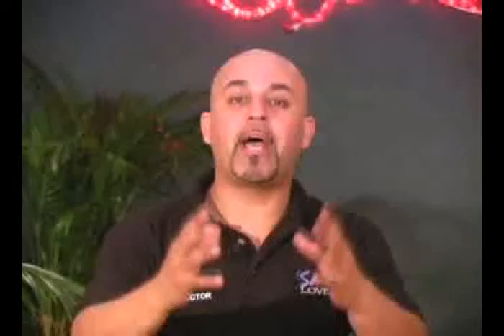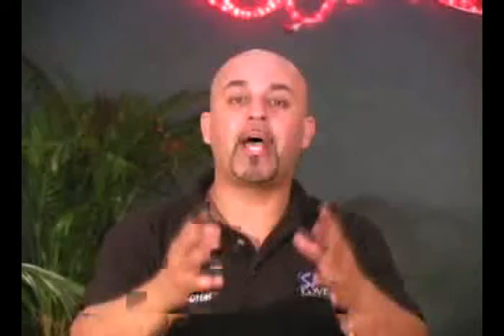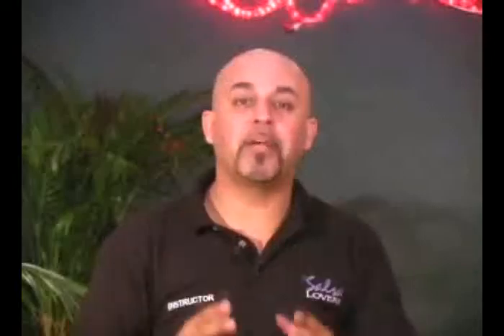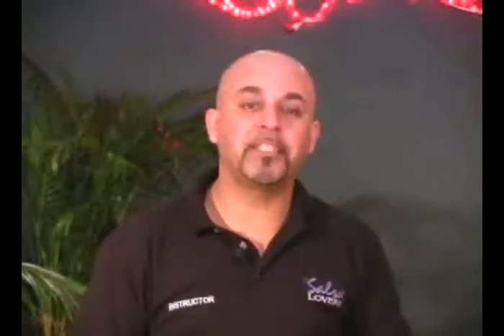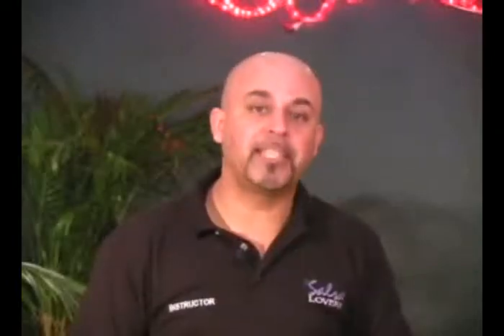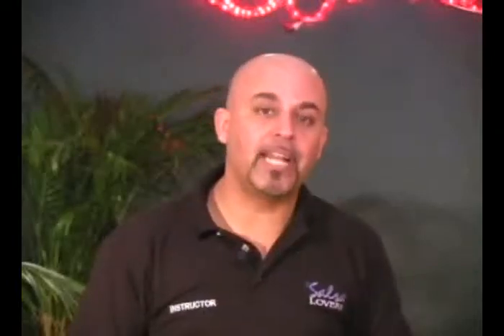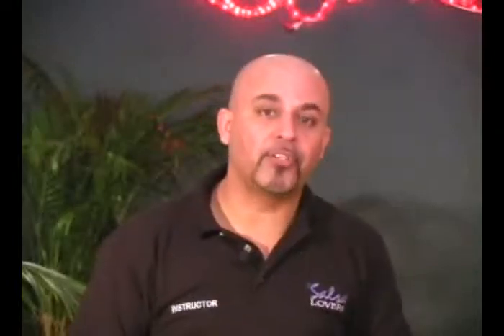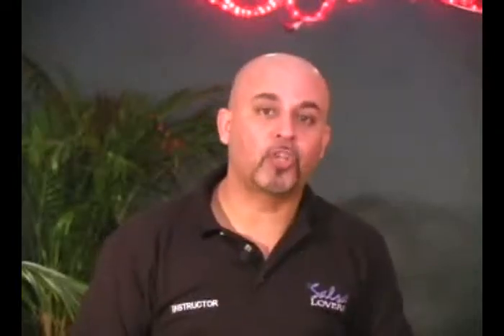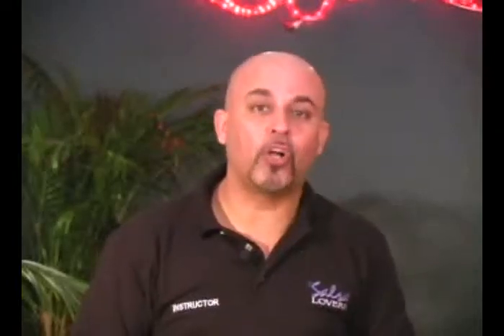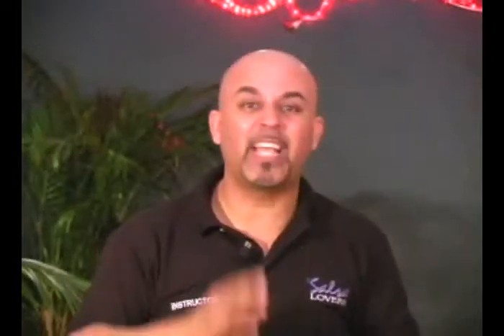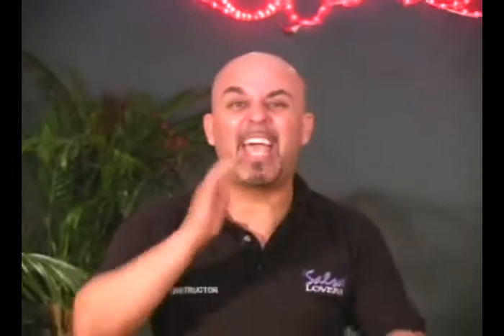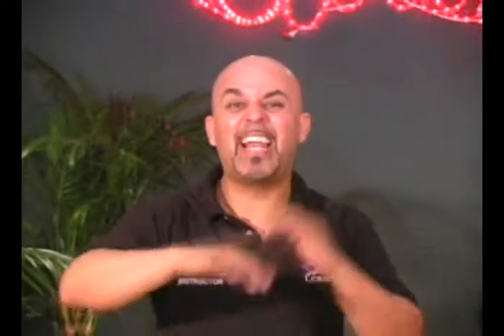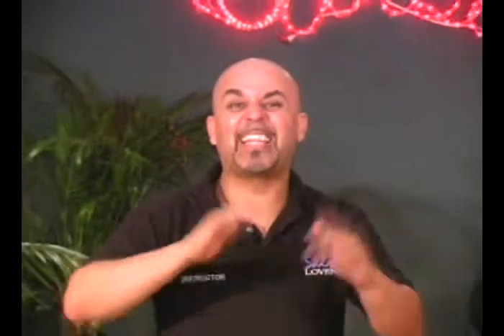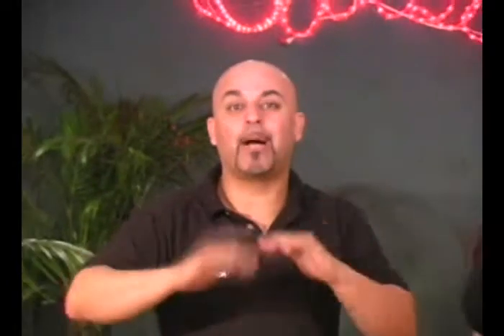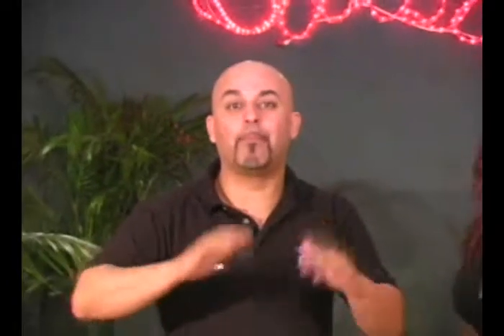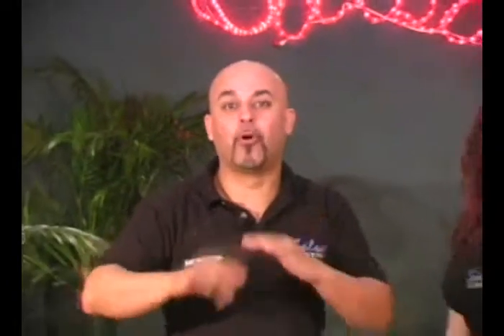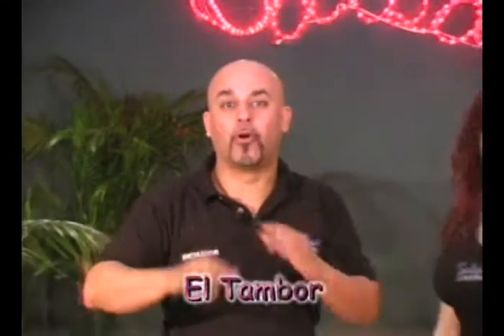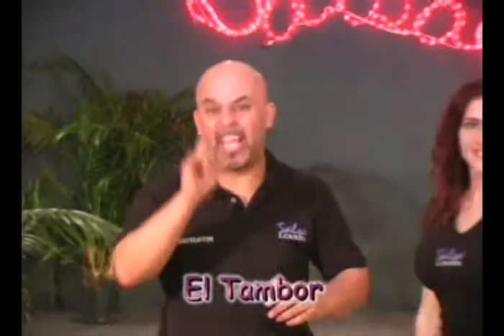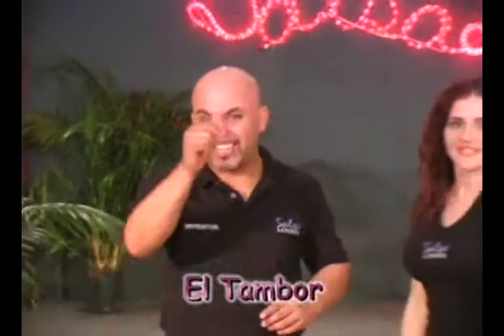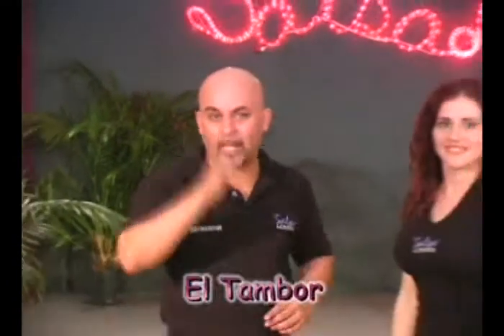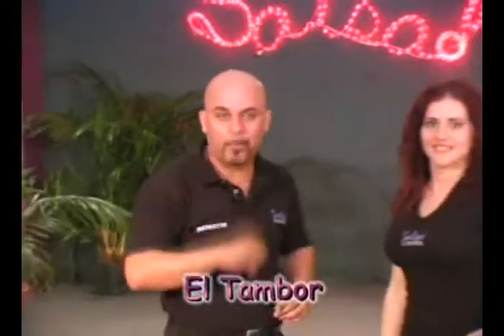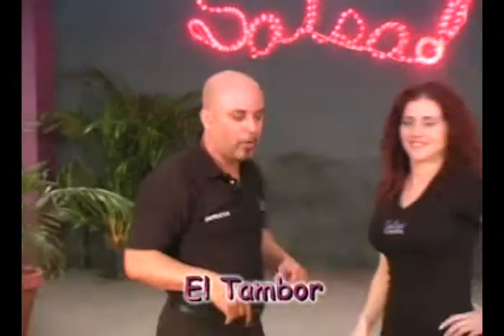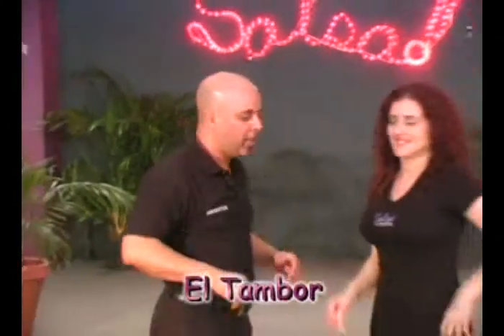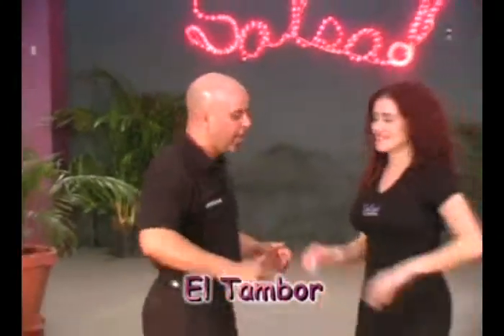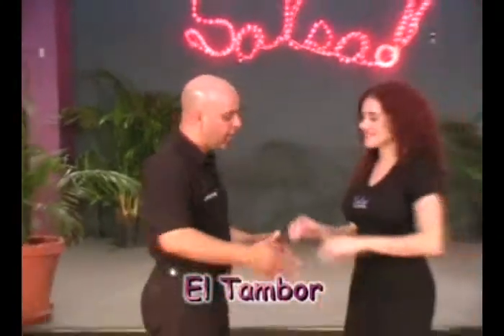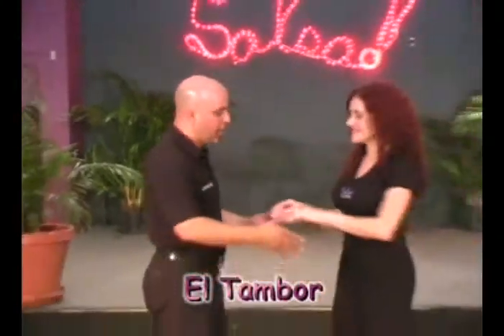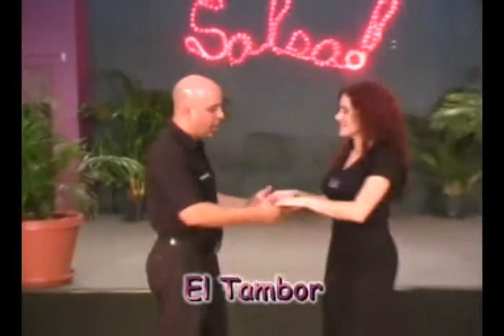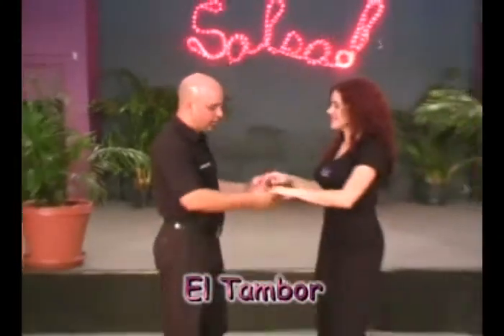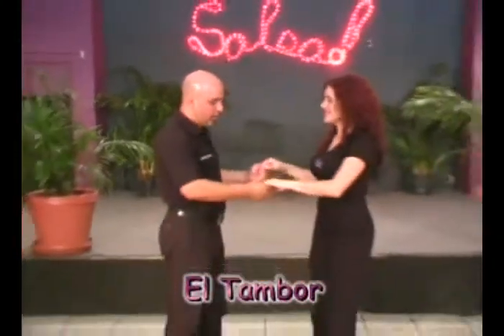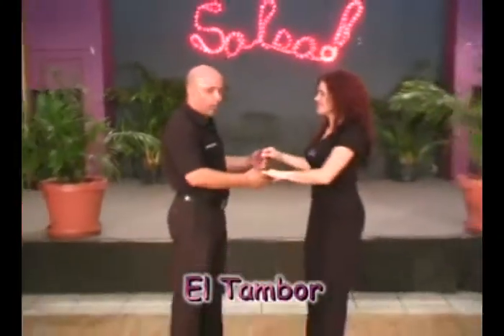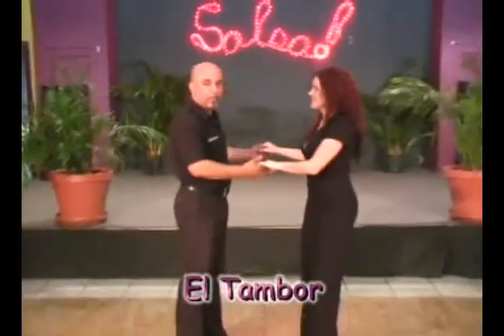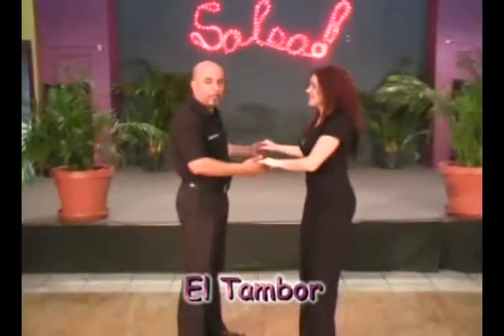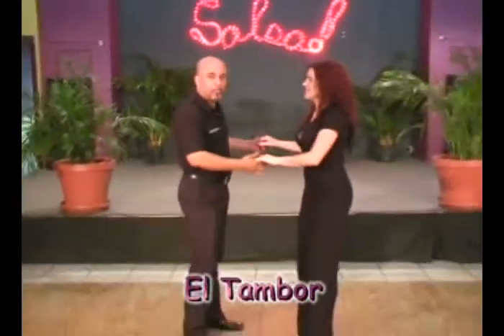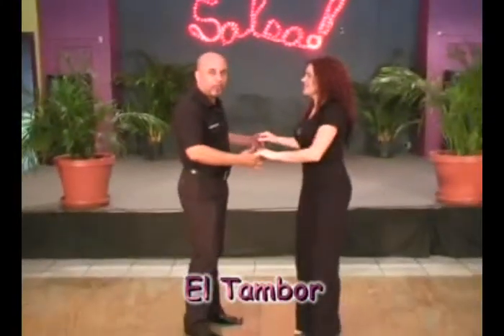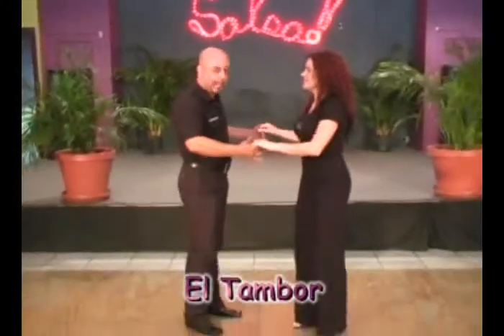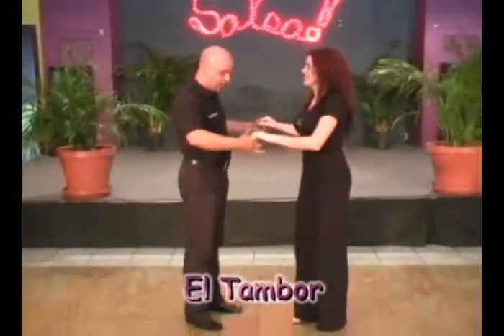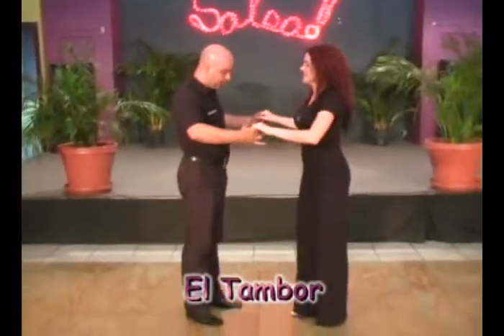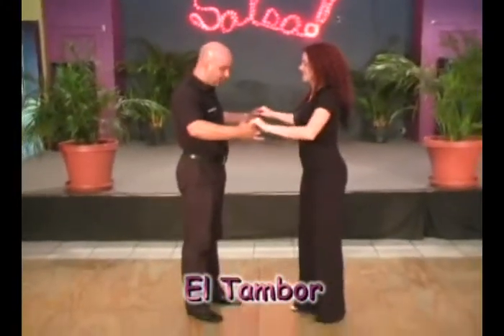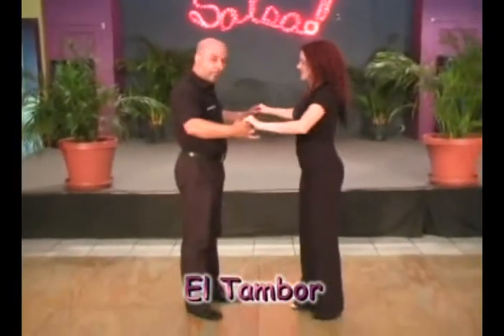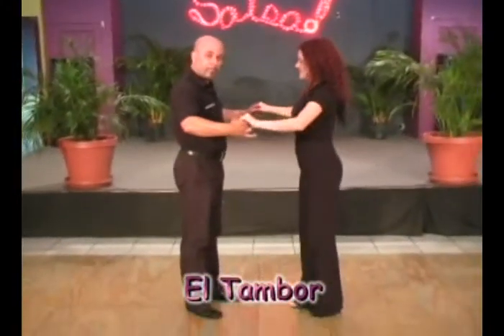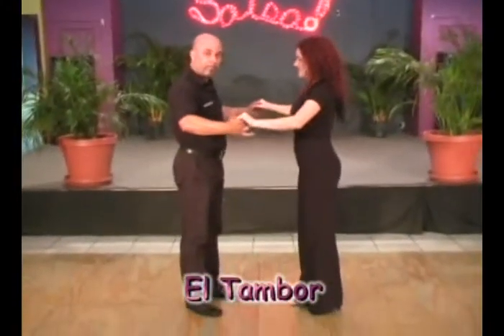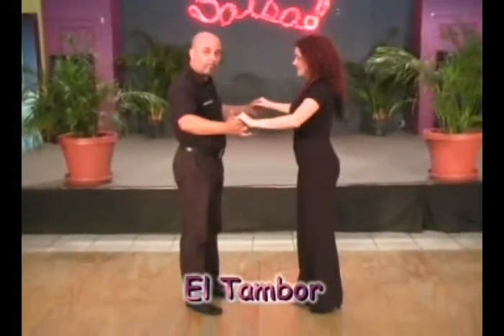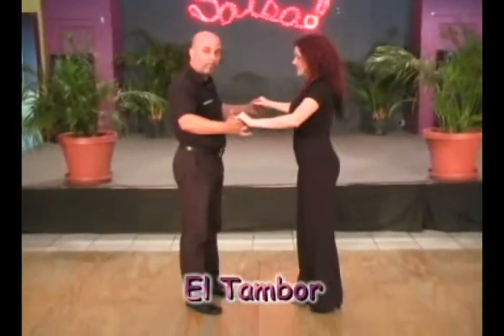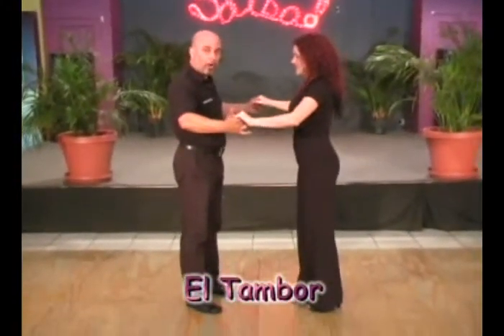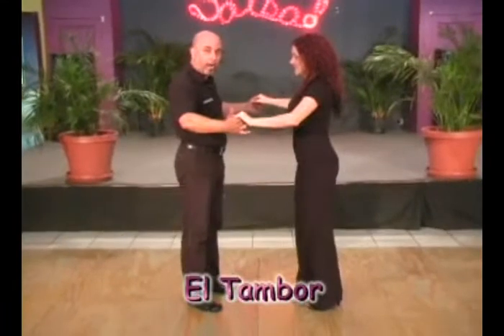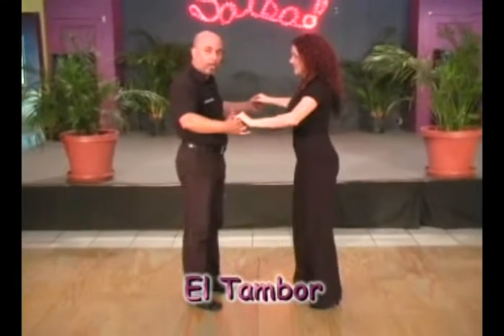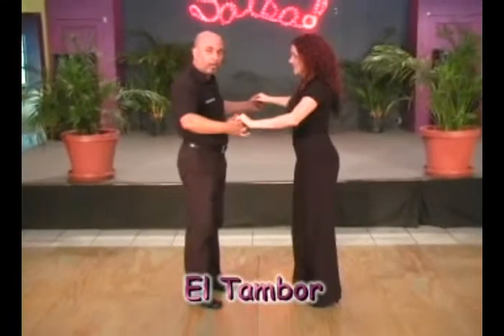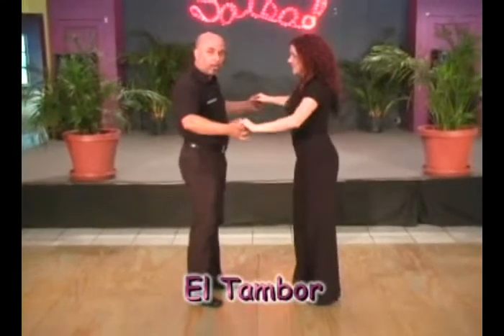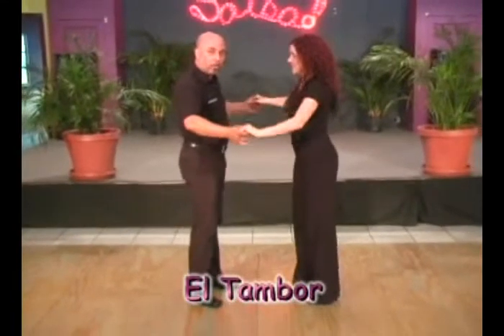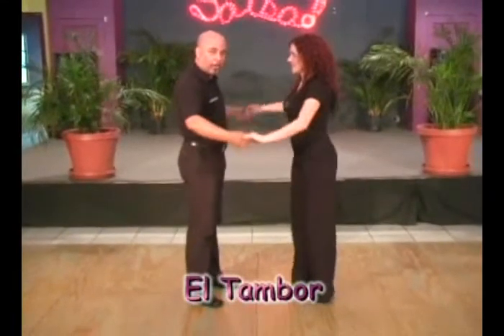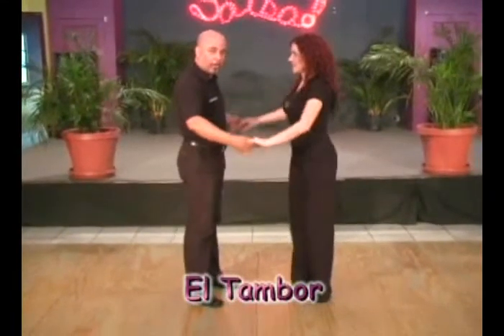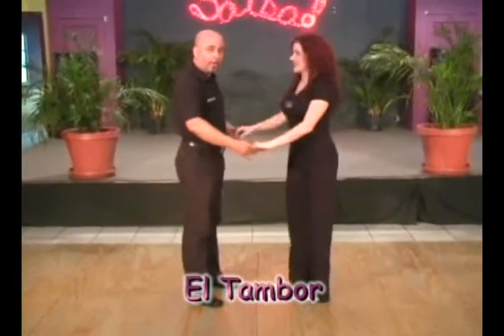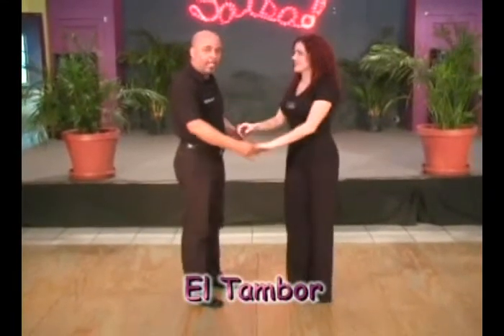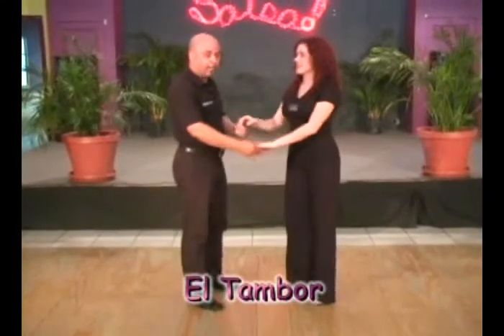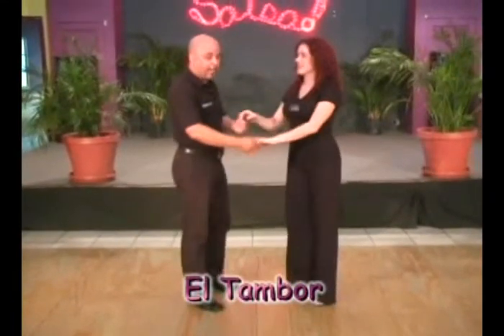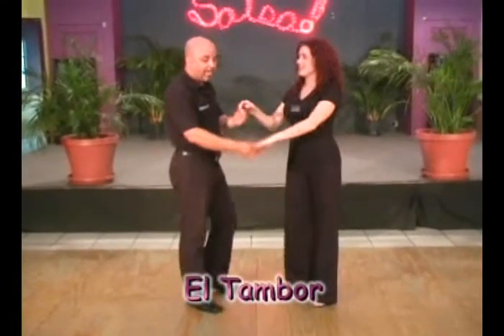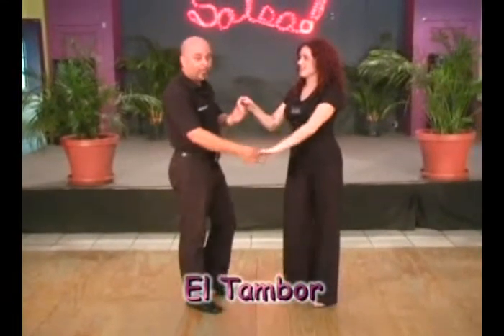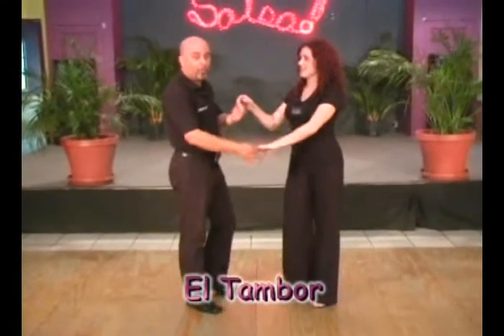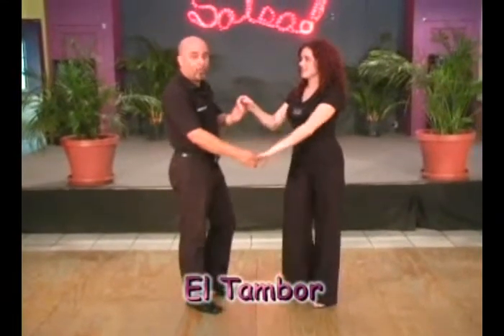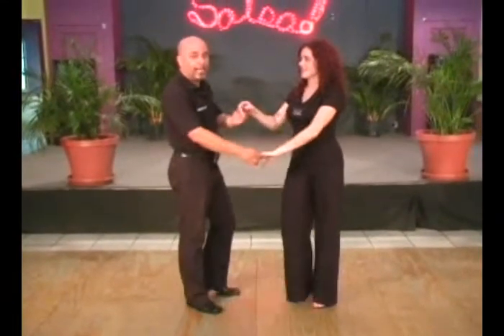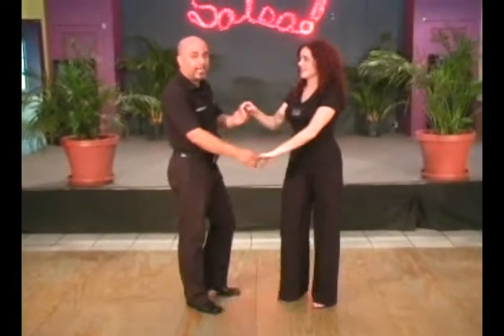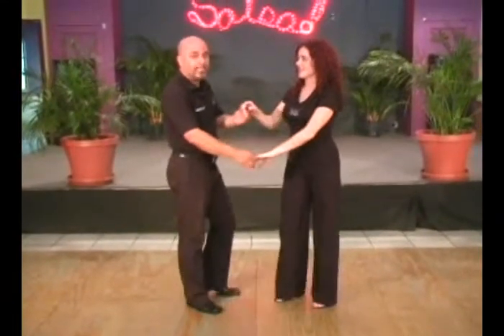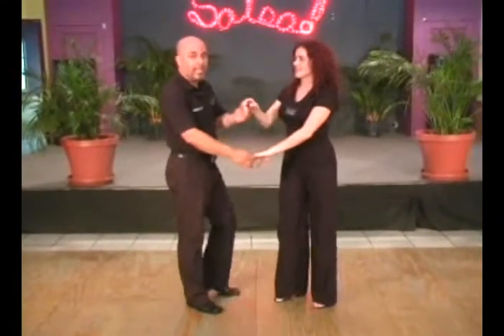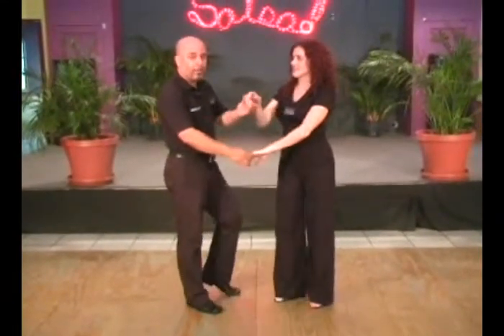Another pattern we're going to see now is called el tambor. Here we go. Grab the two hands. Alright. We're going to go back to back, leaving the right hand down.